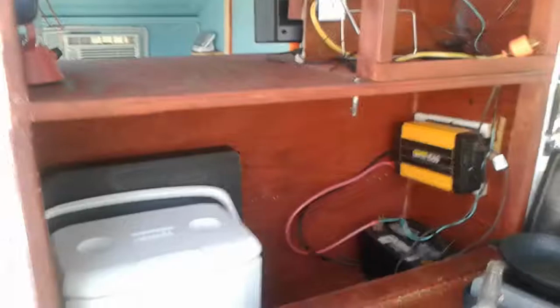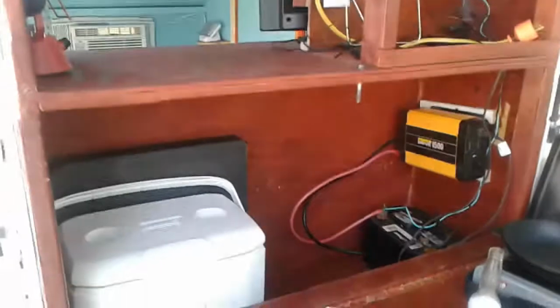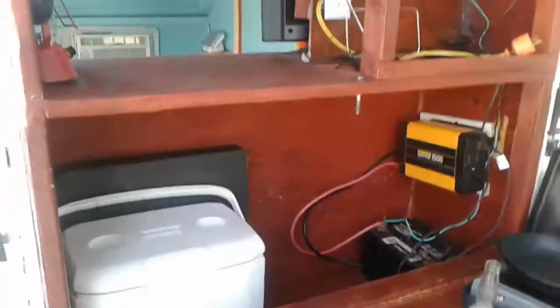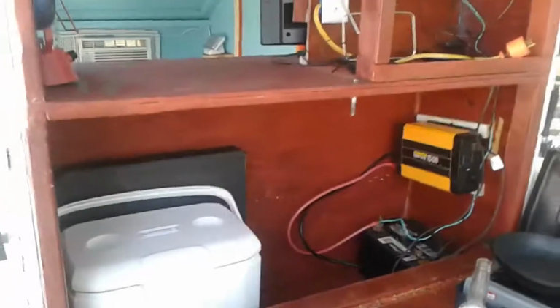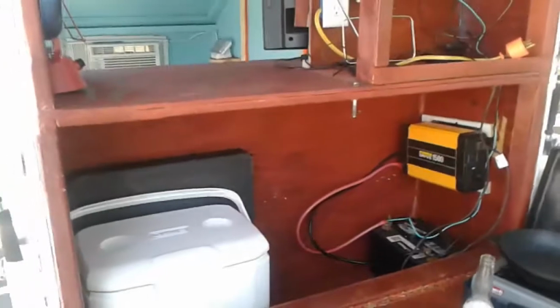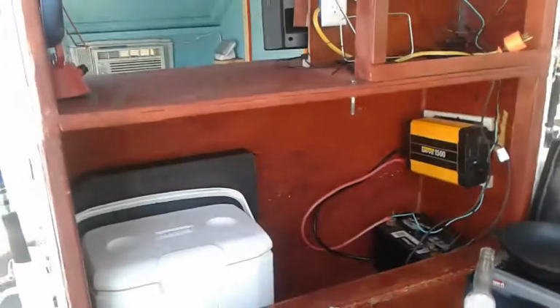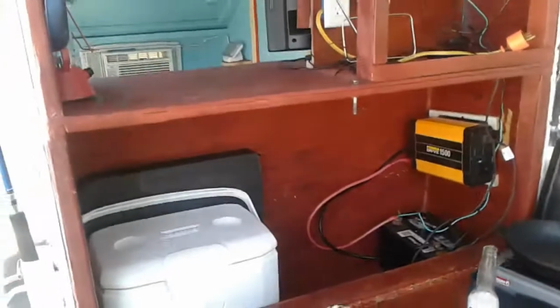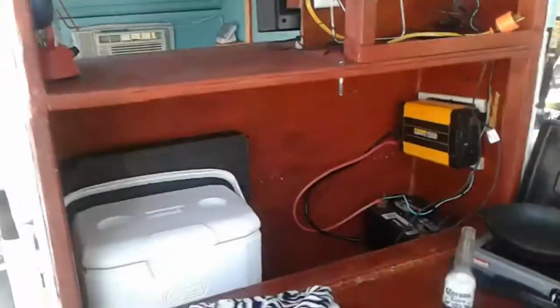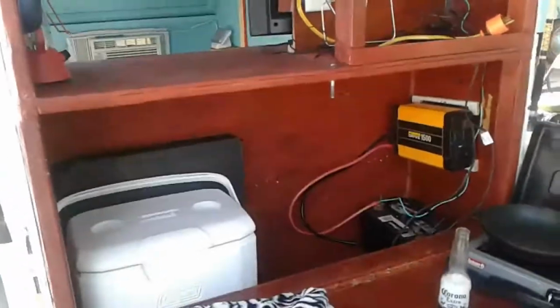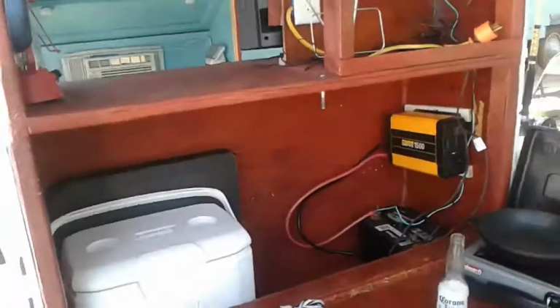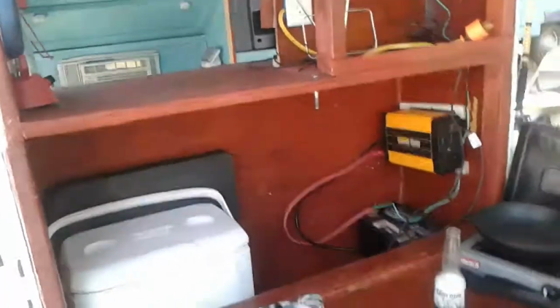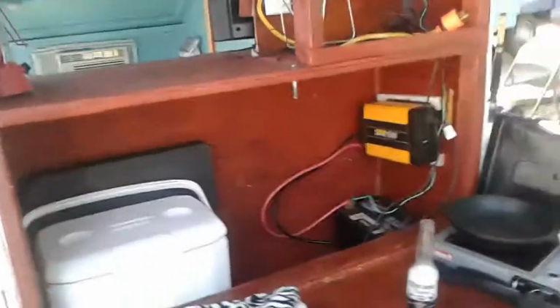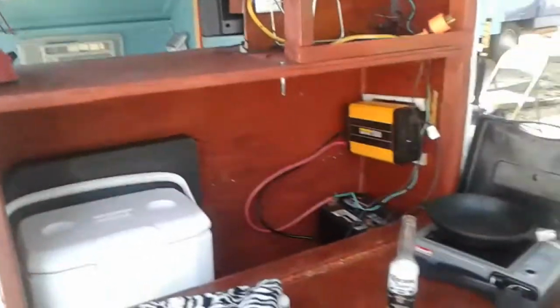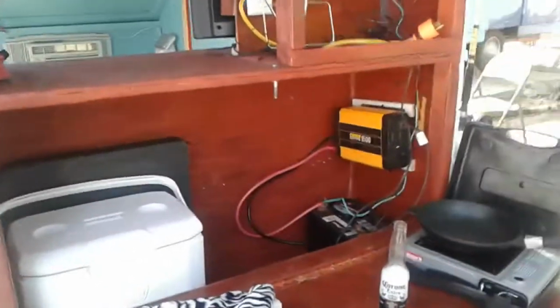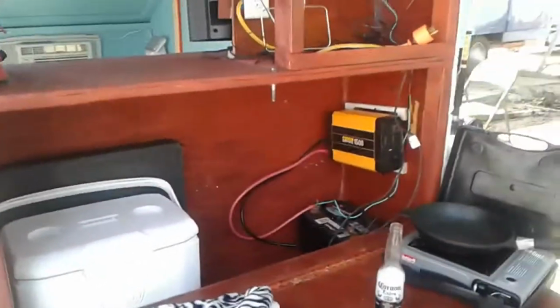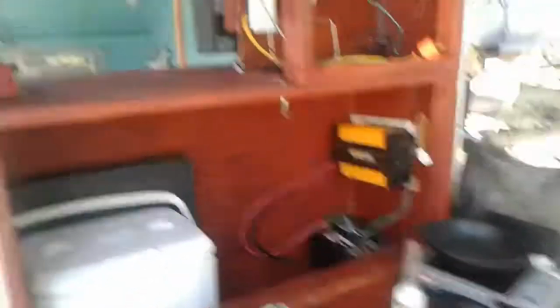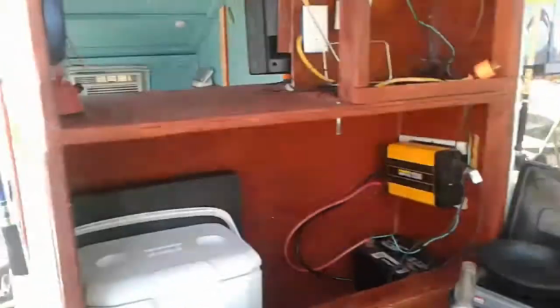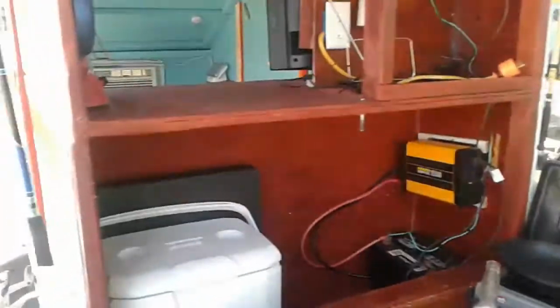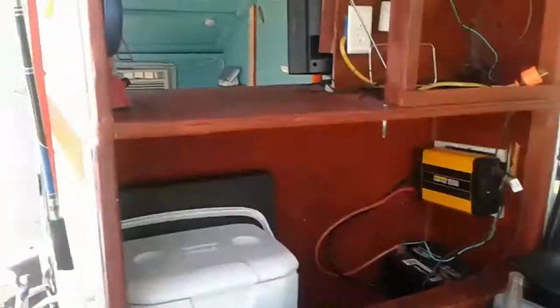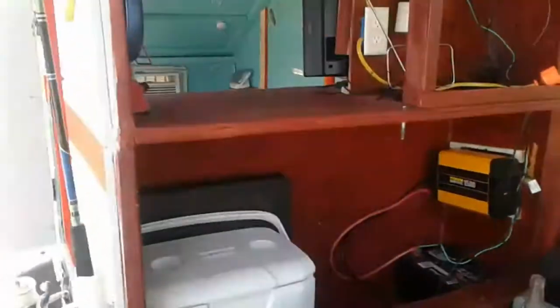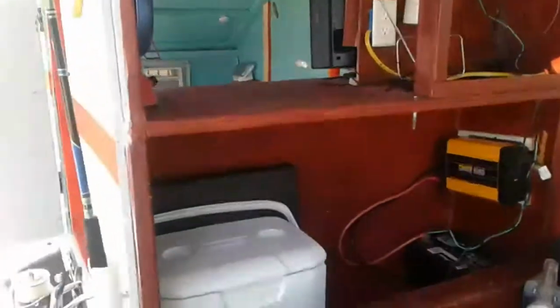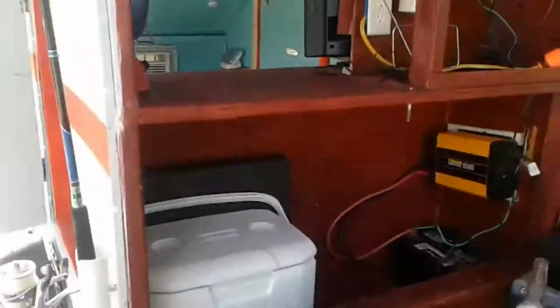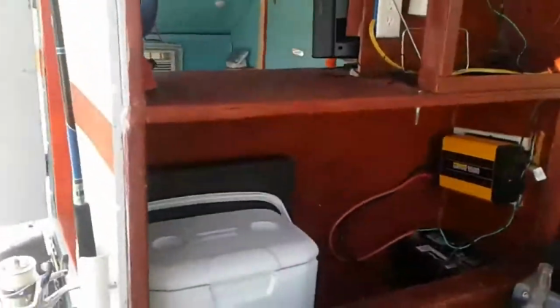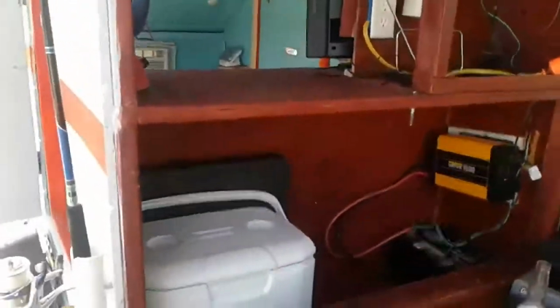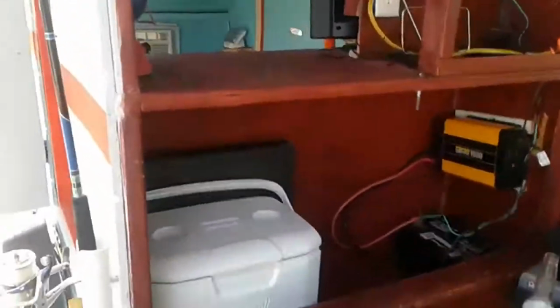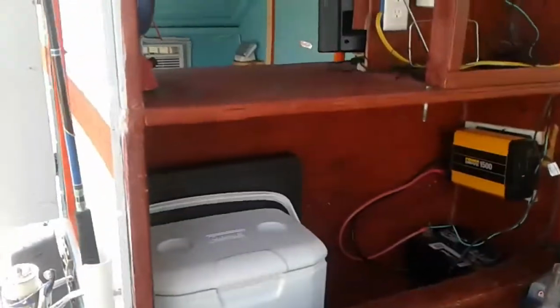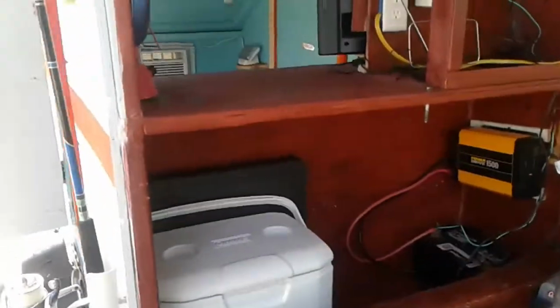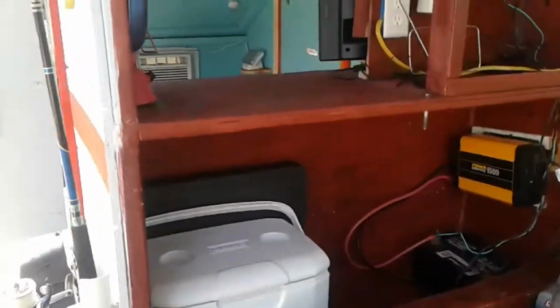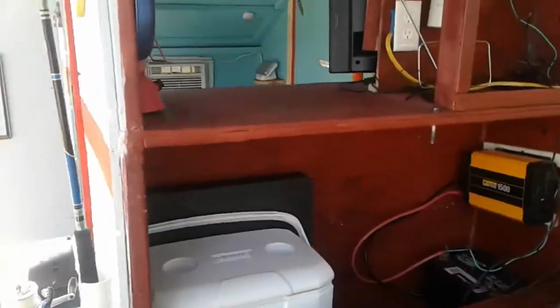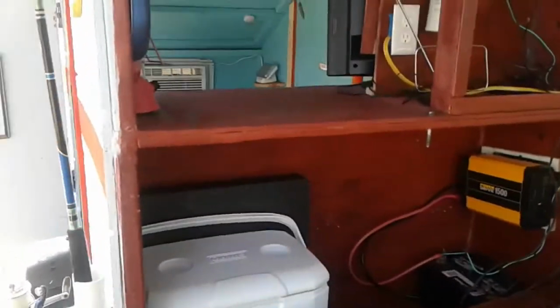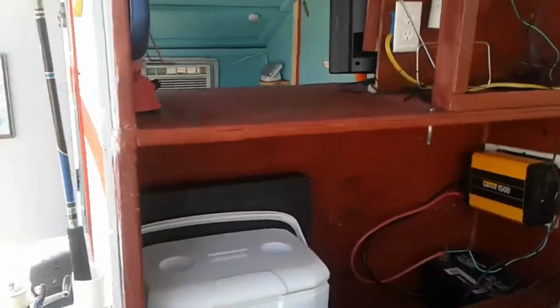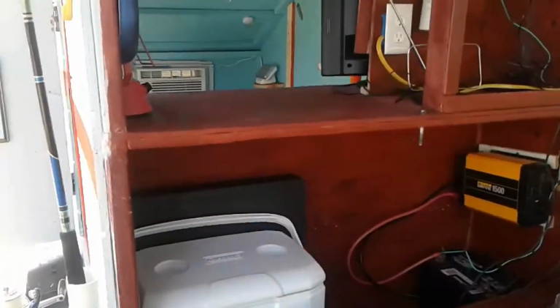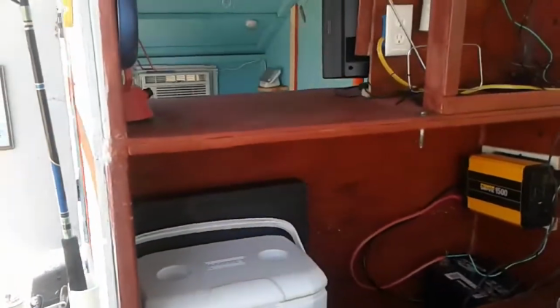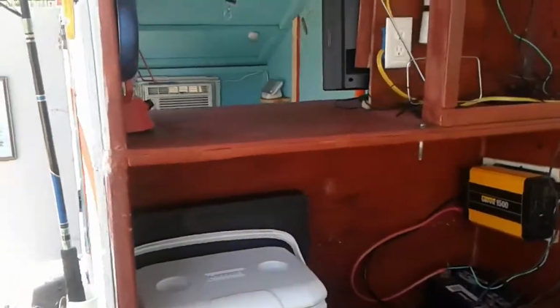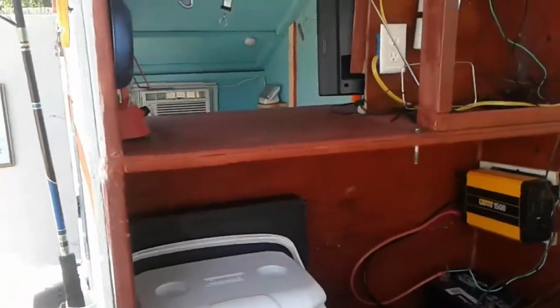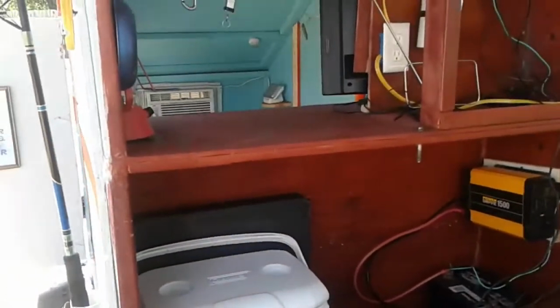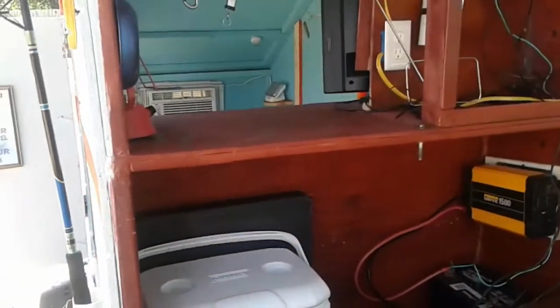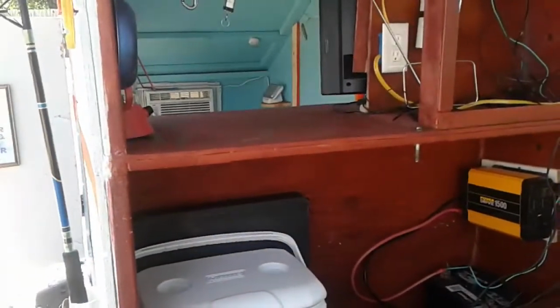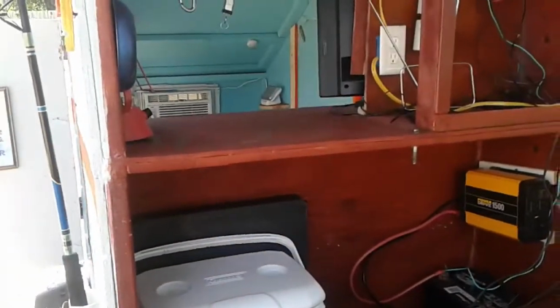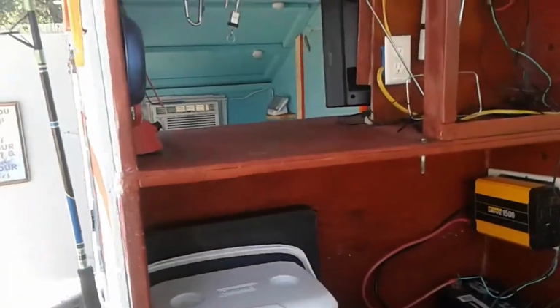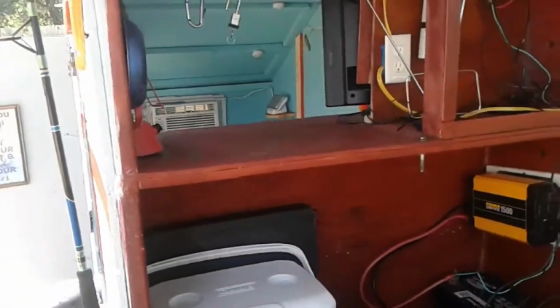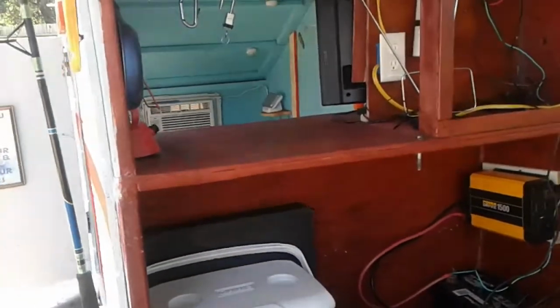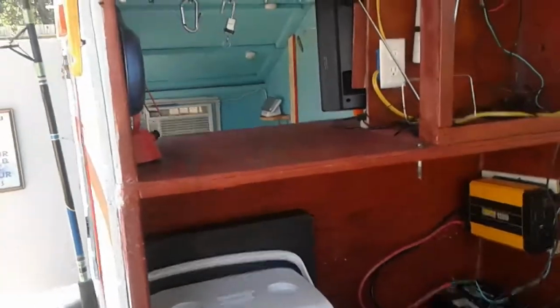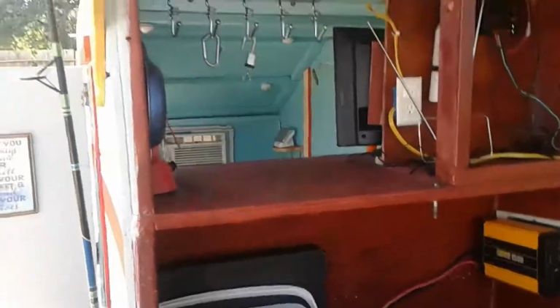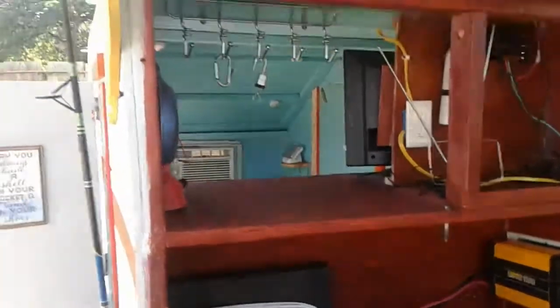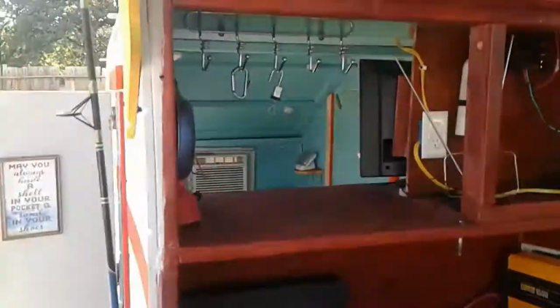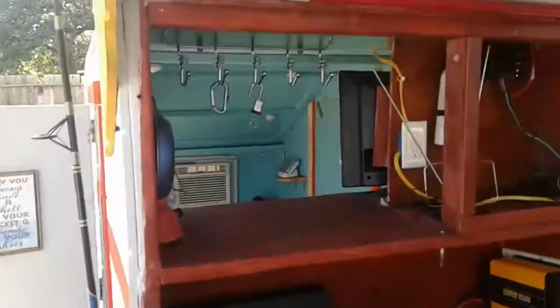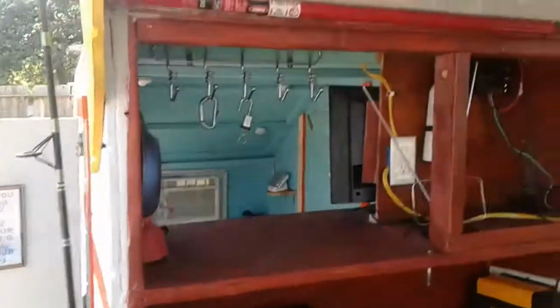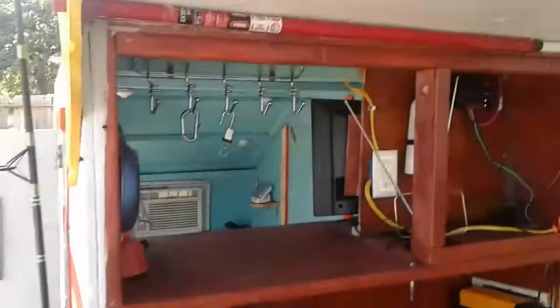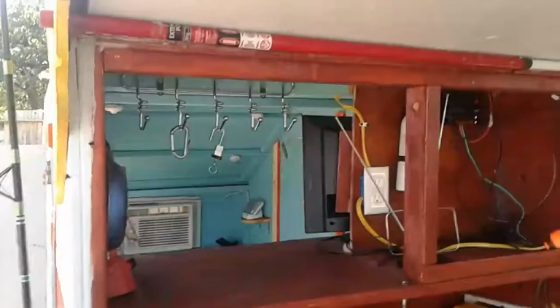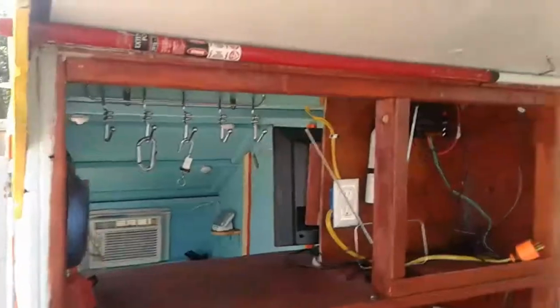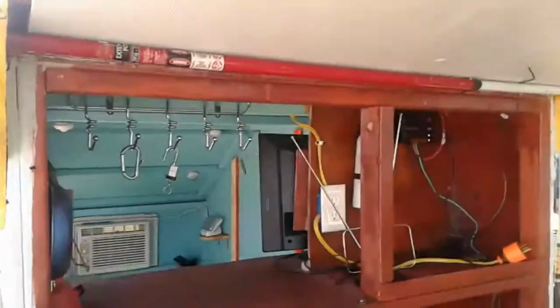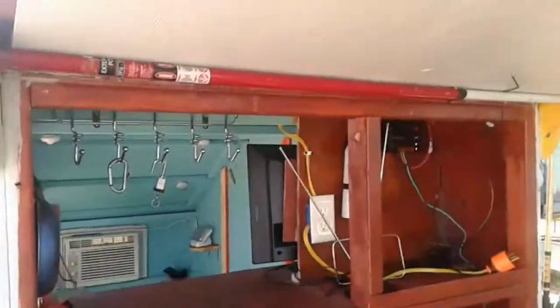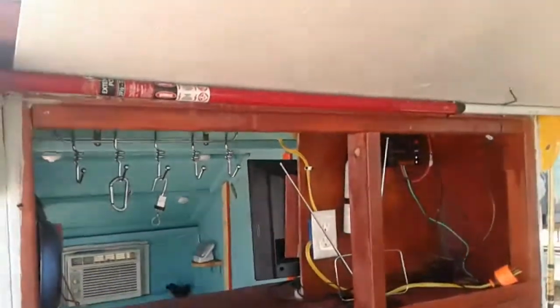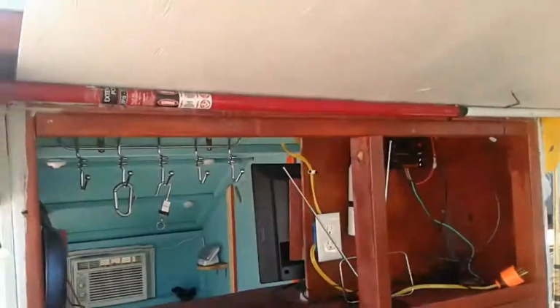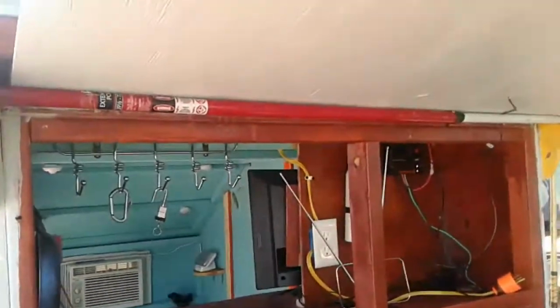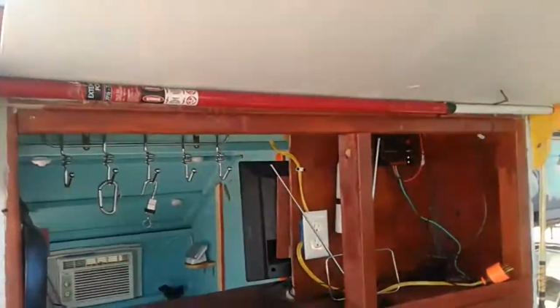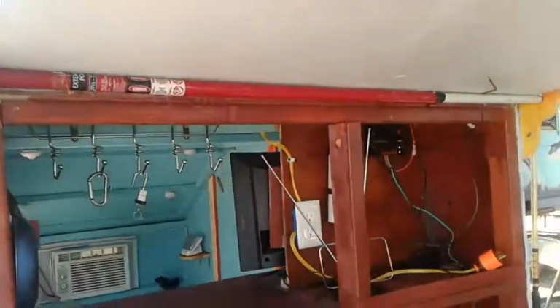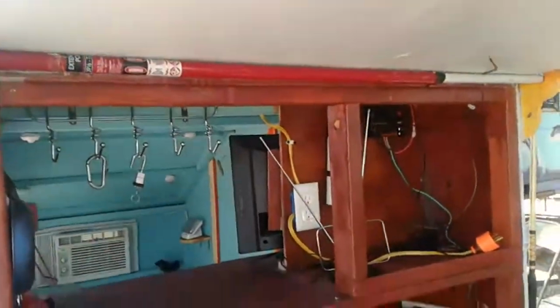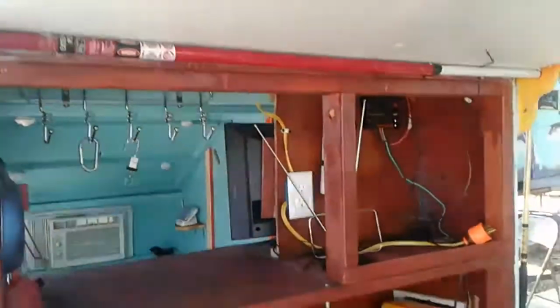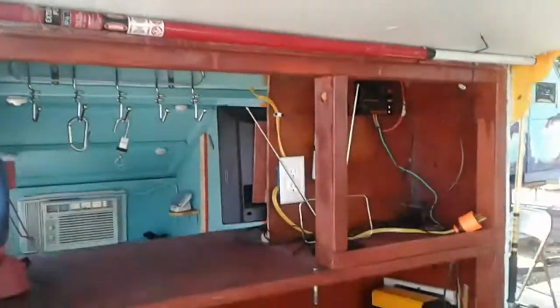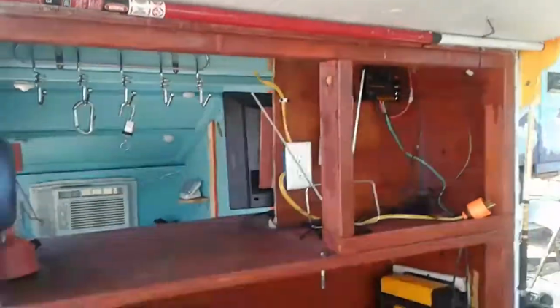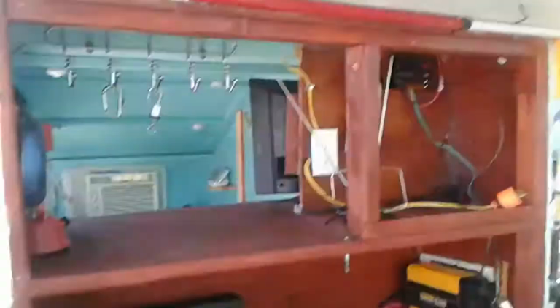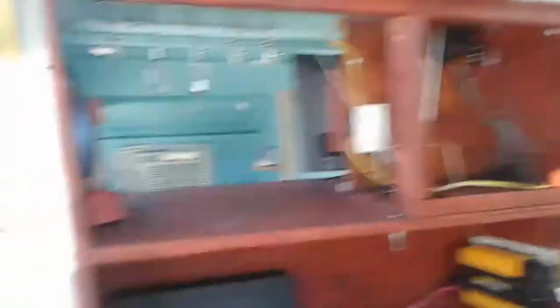Hi guys, Rob from Rob's Tiny House. I'm selling this teardrop trailer. She's ready to go.